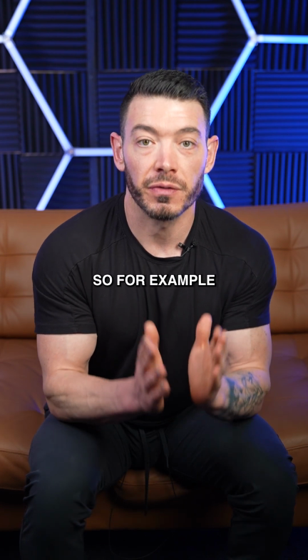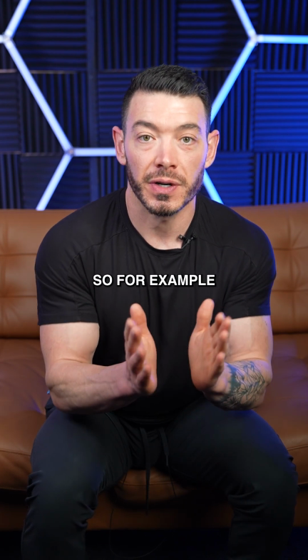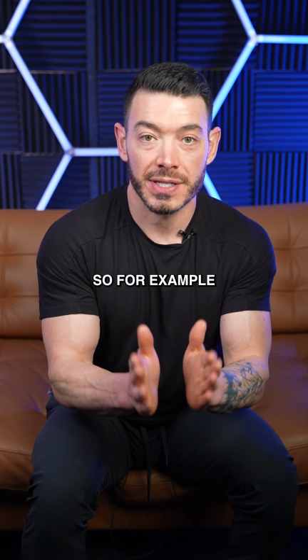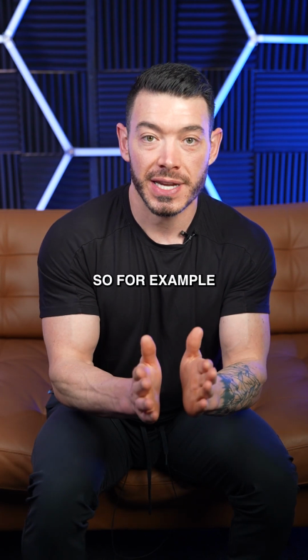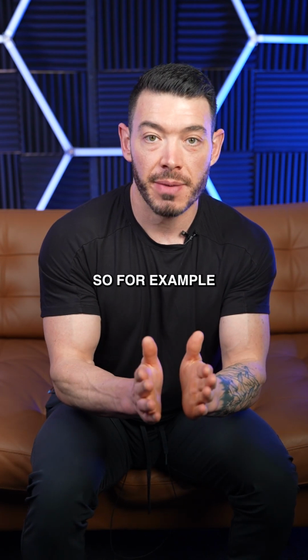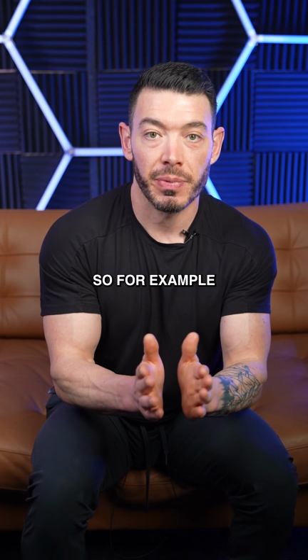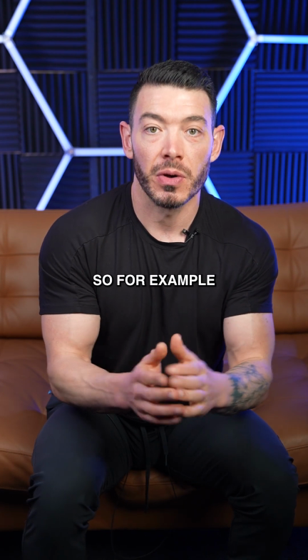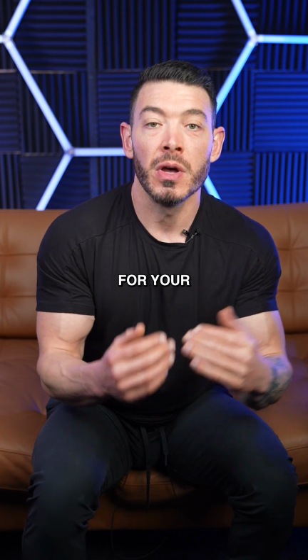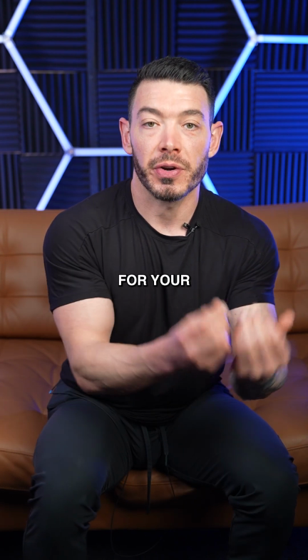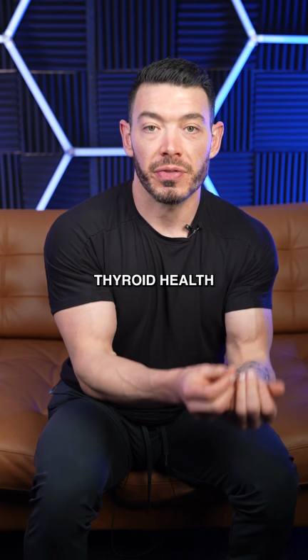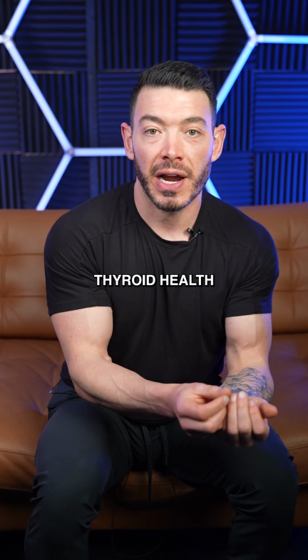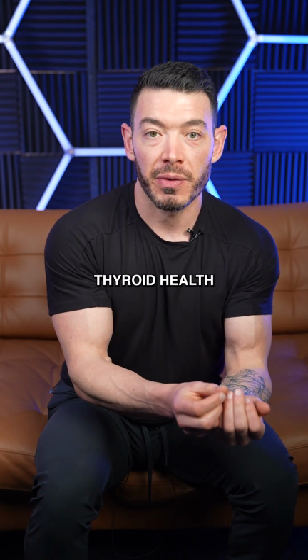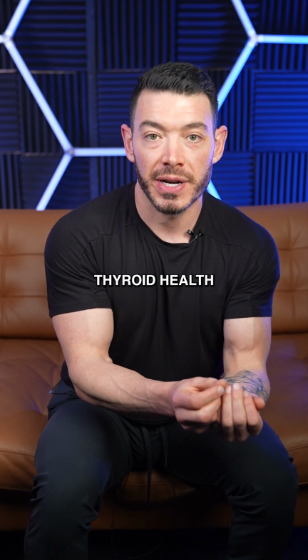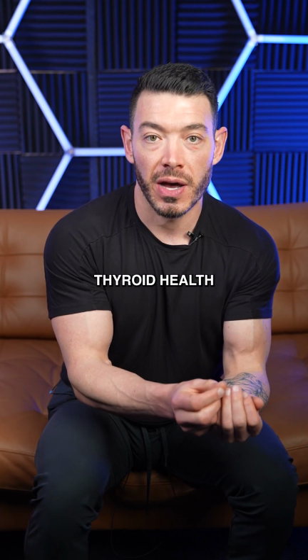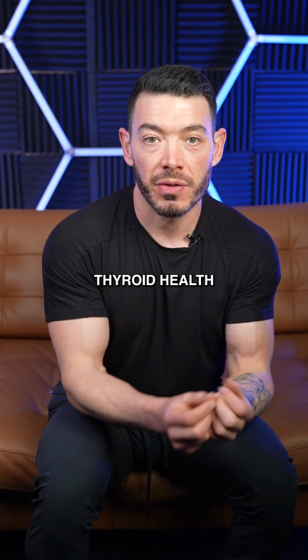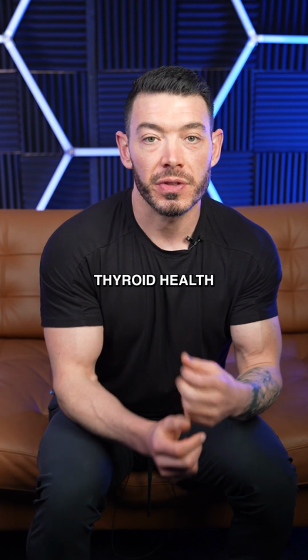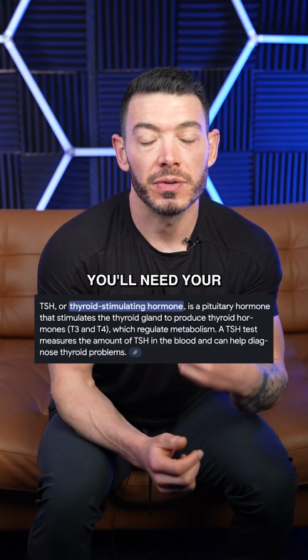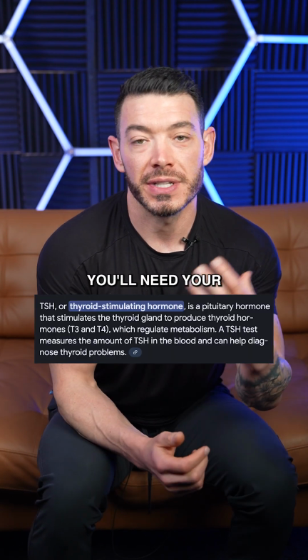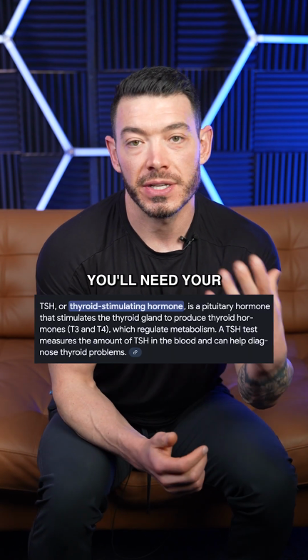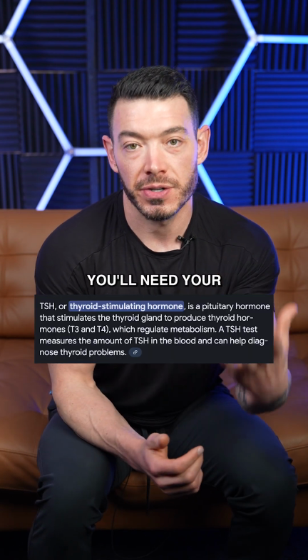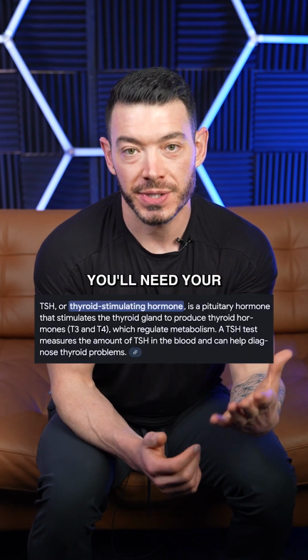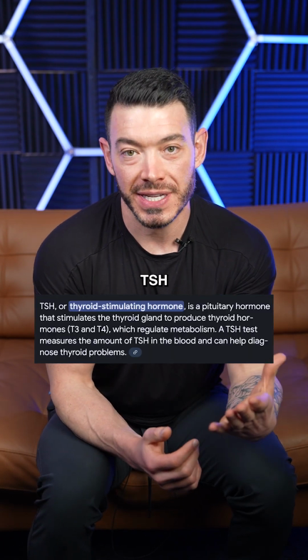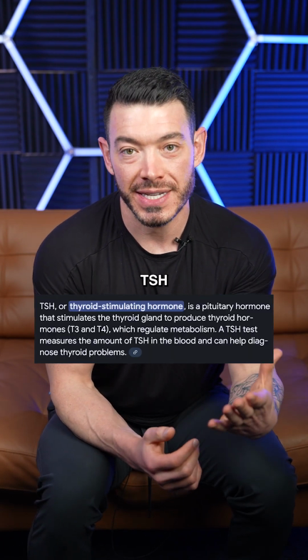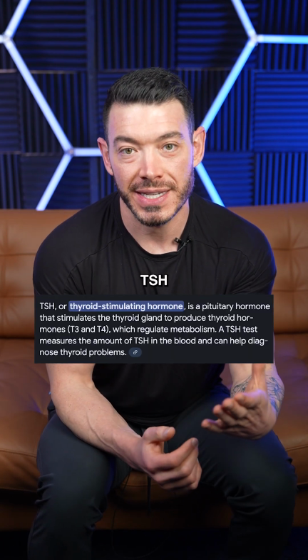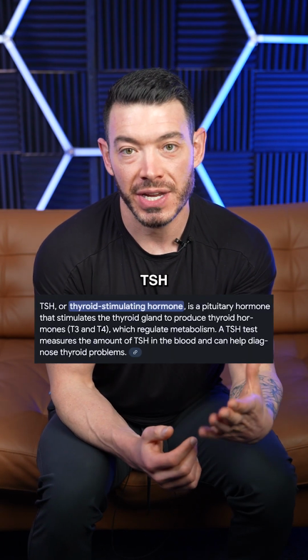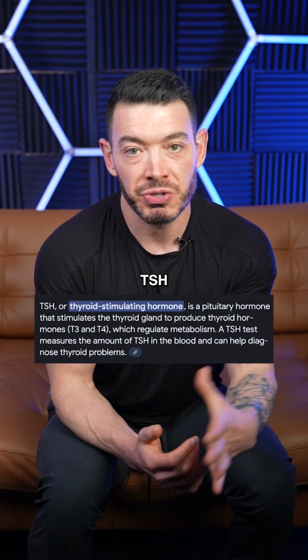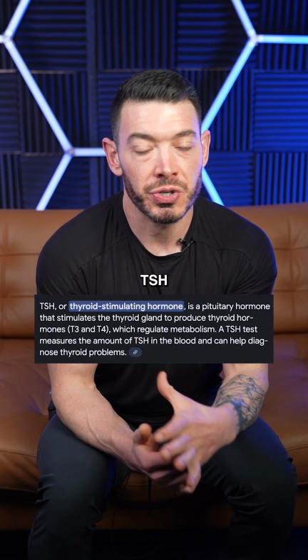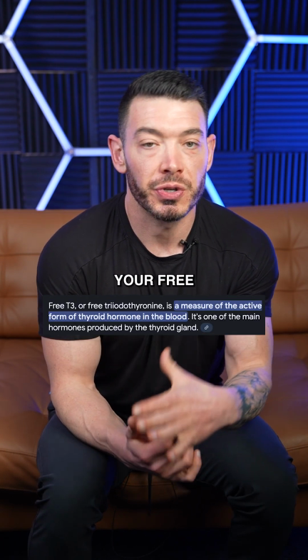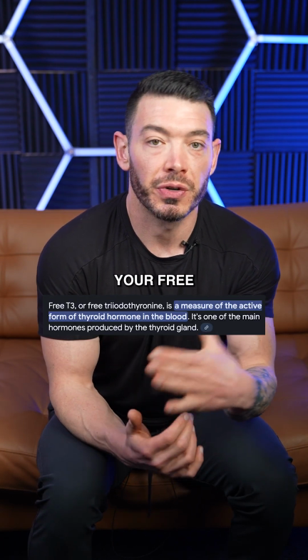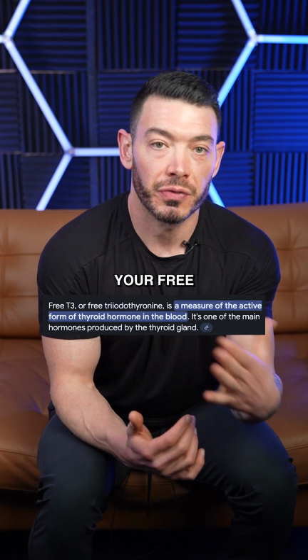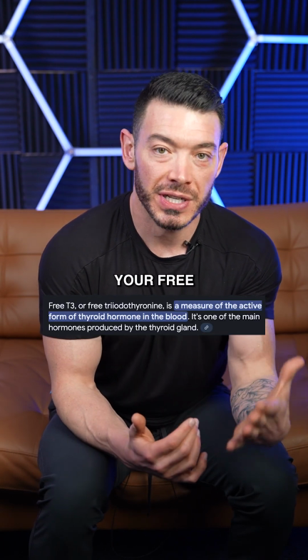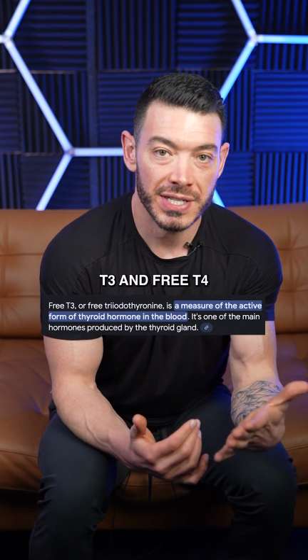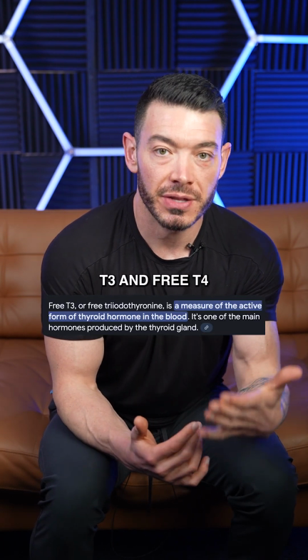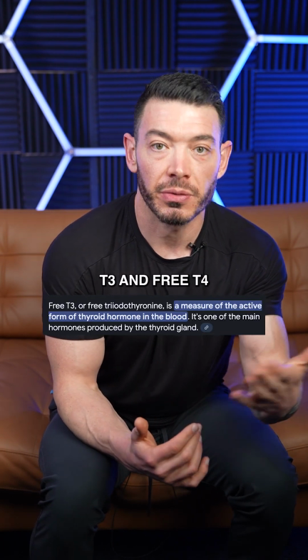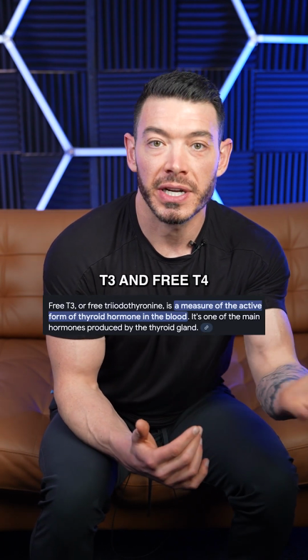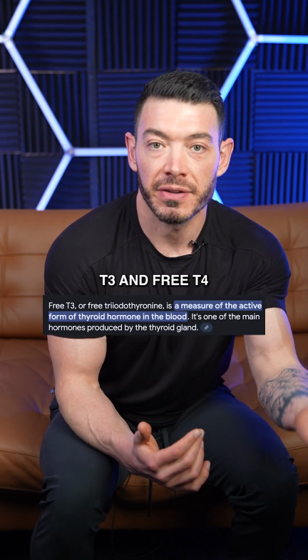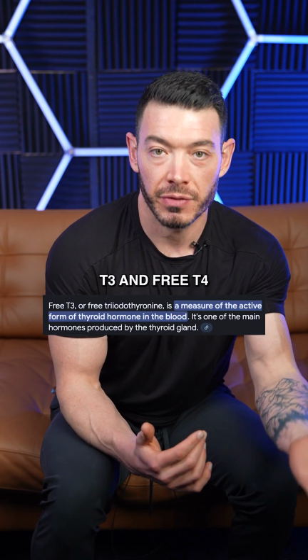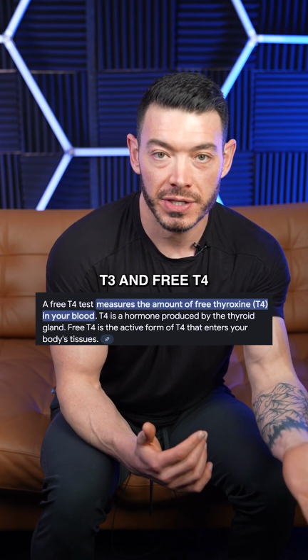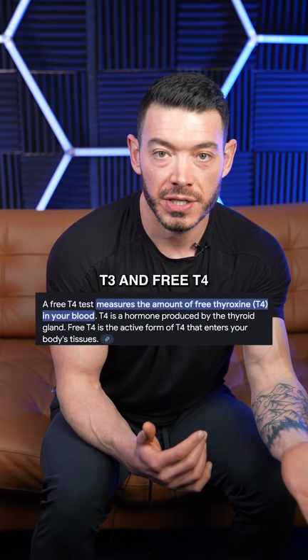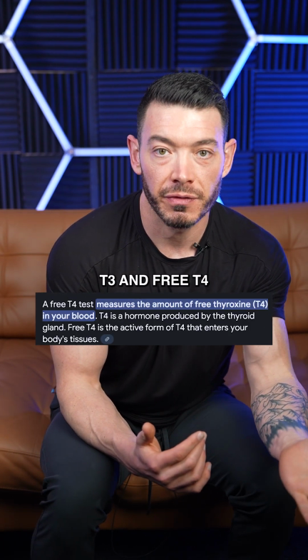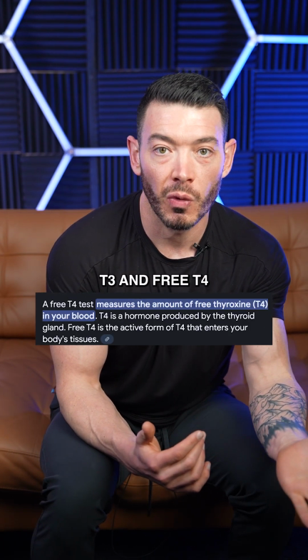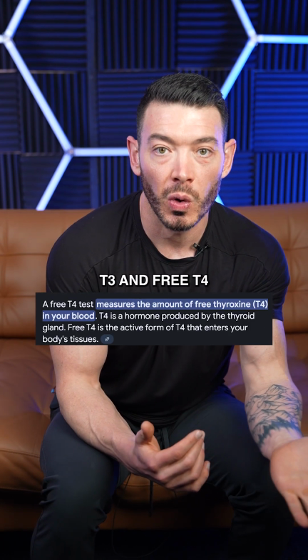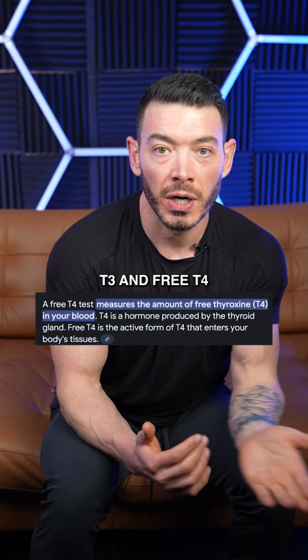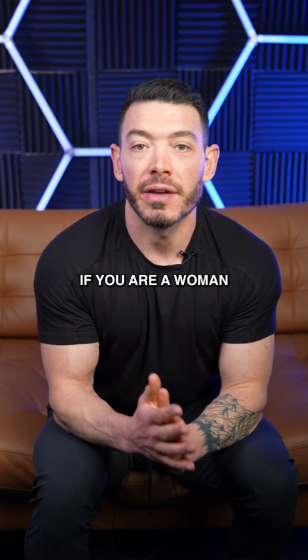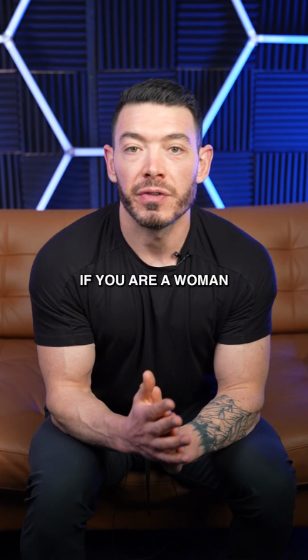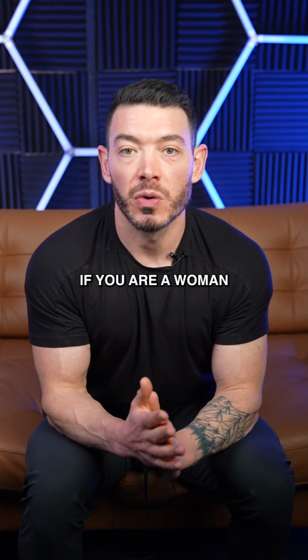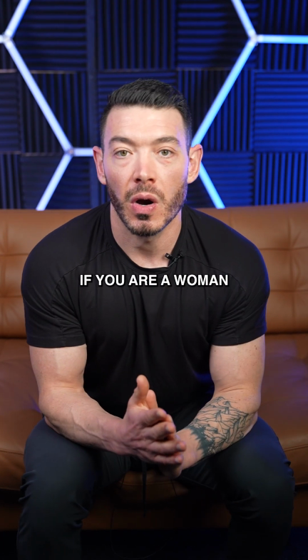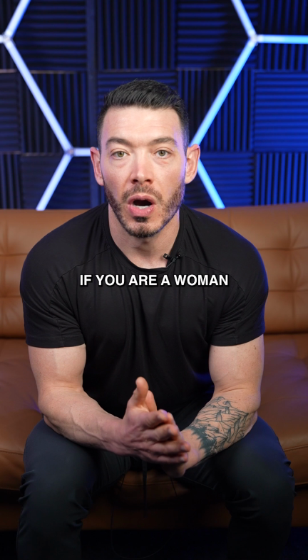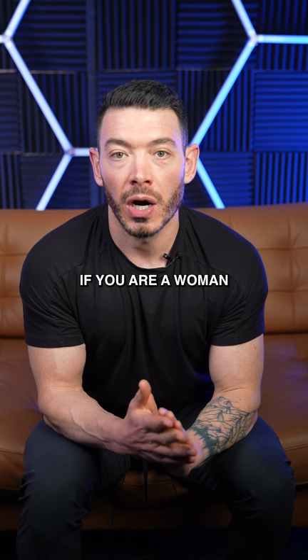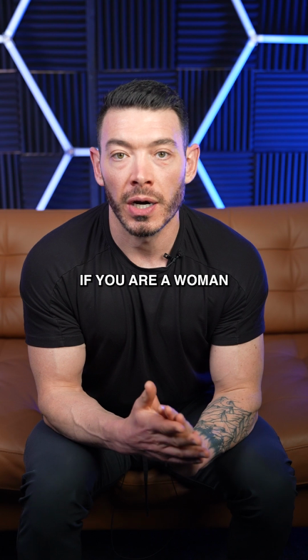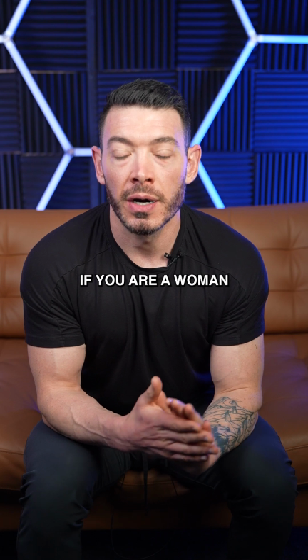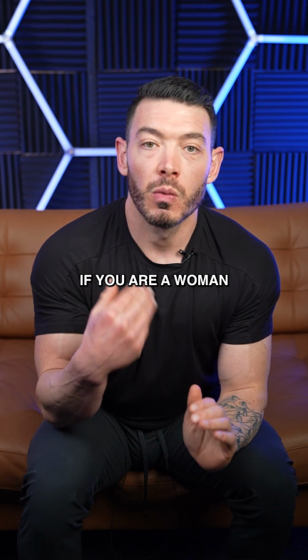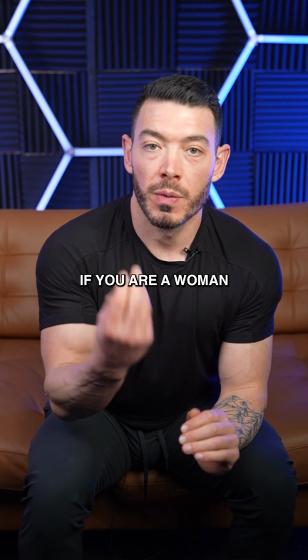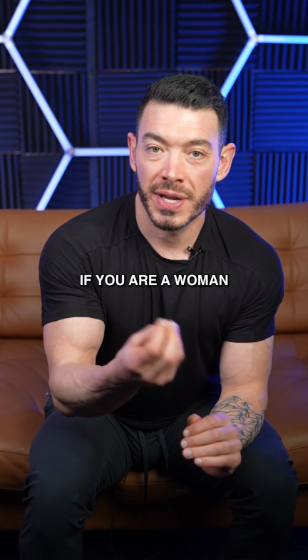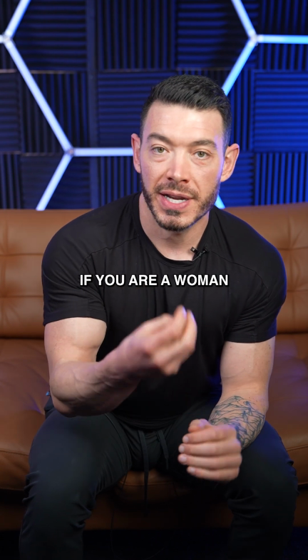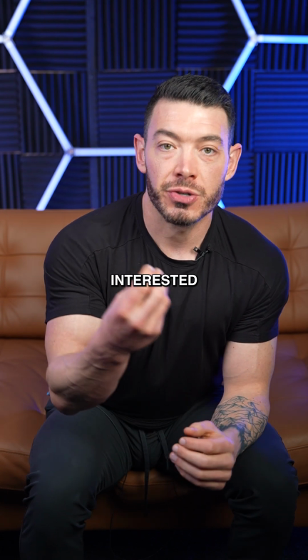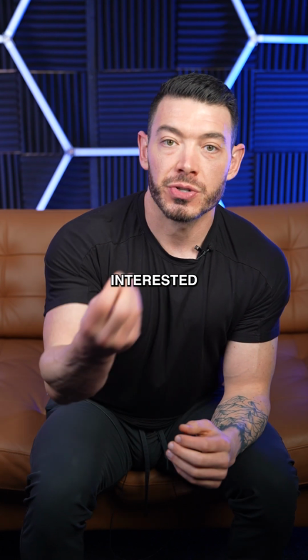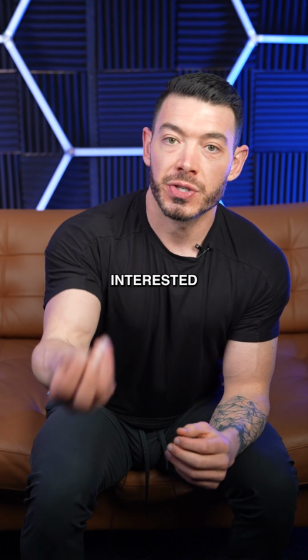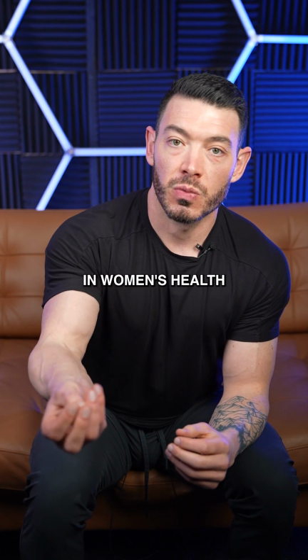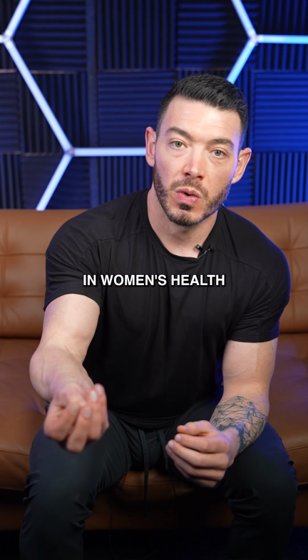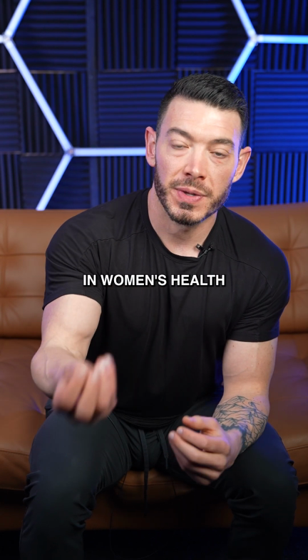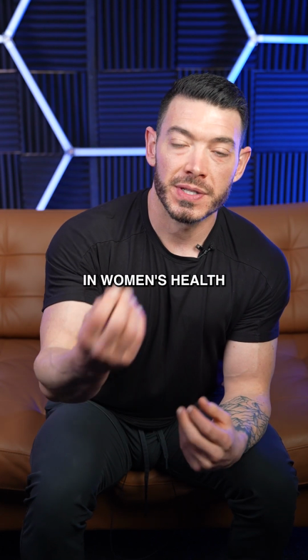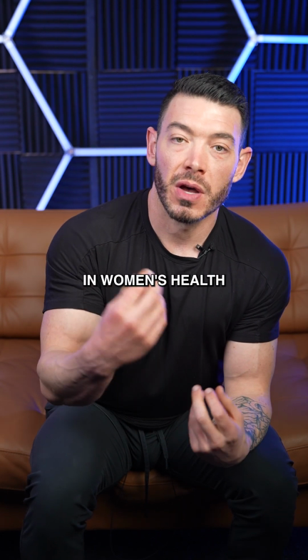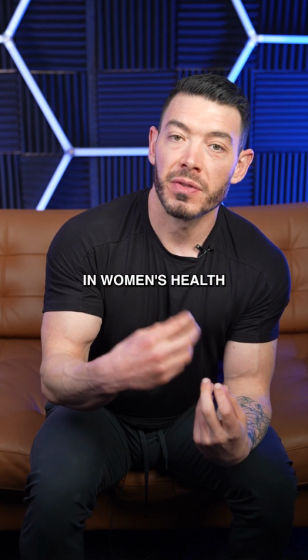For example, for your thyroid health, you'll need your TSH, your free T3, and free T4.